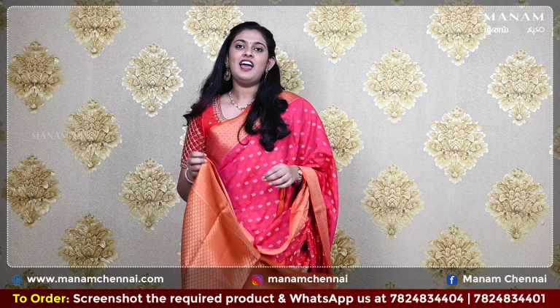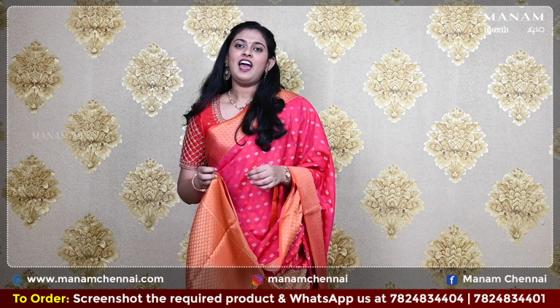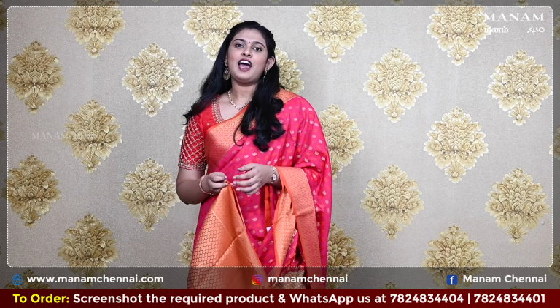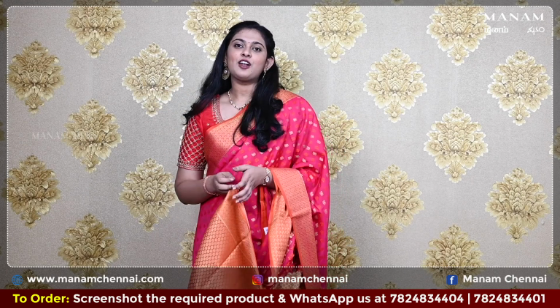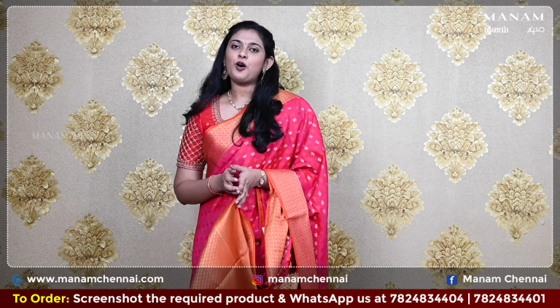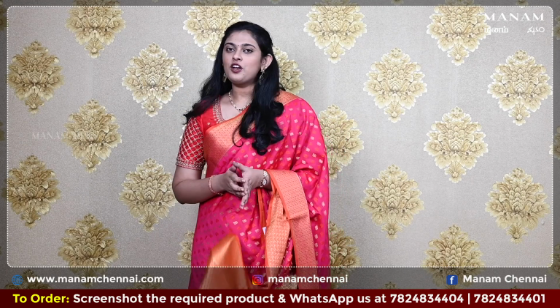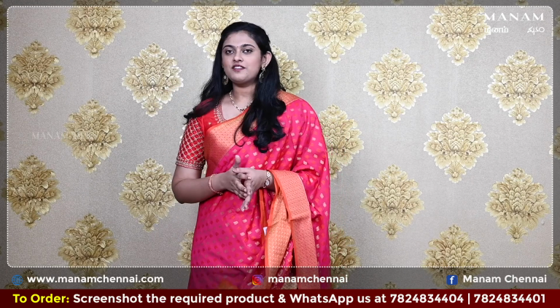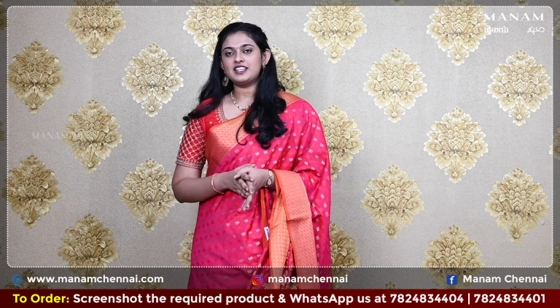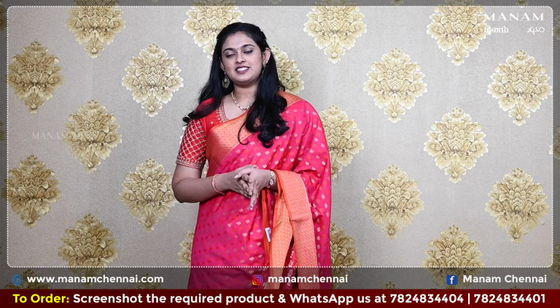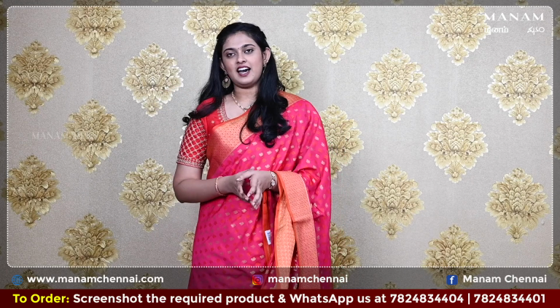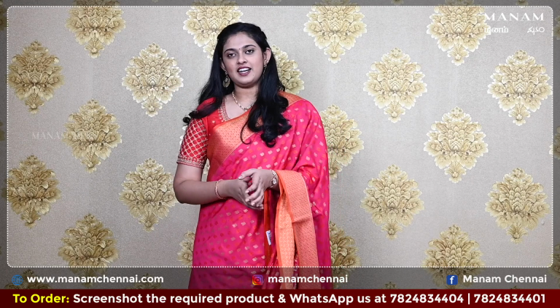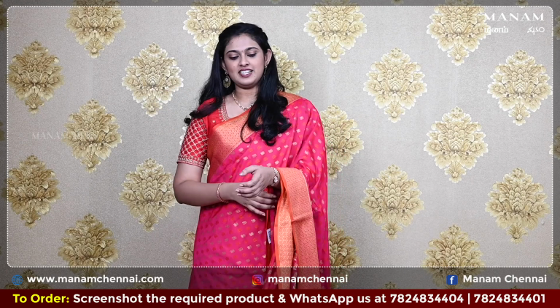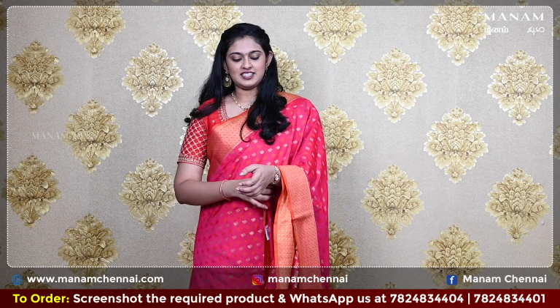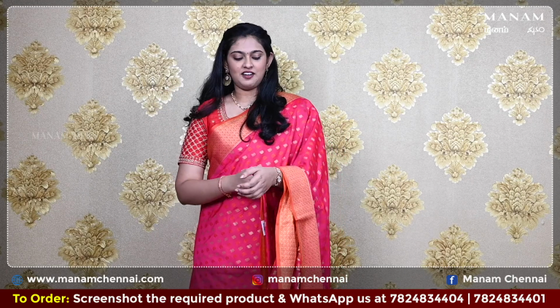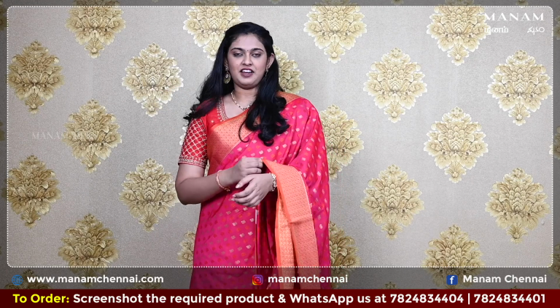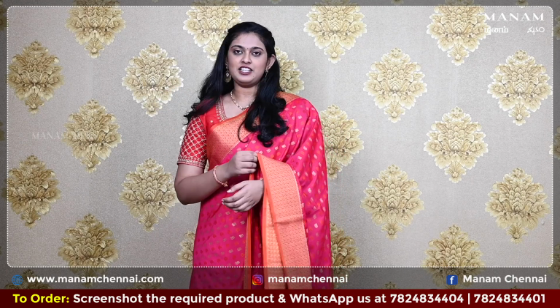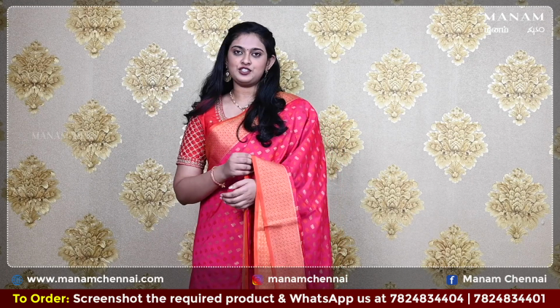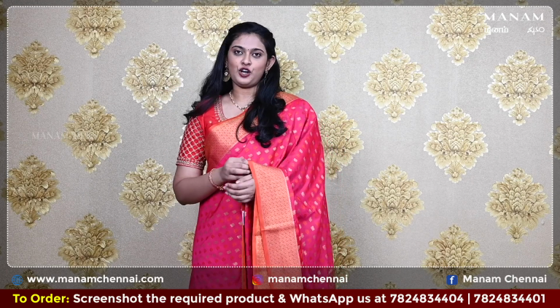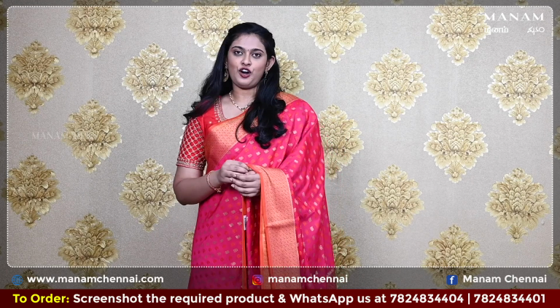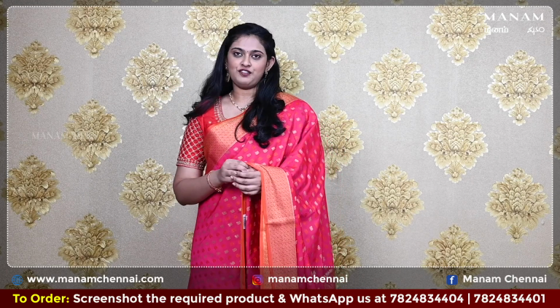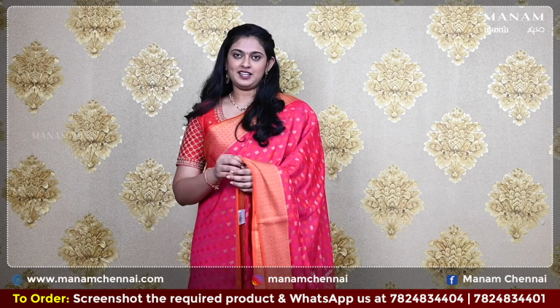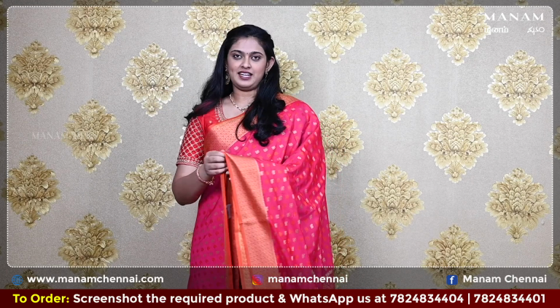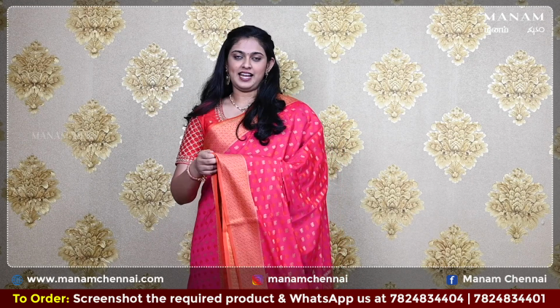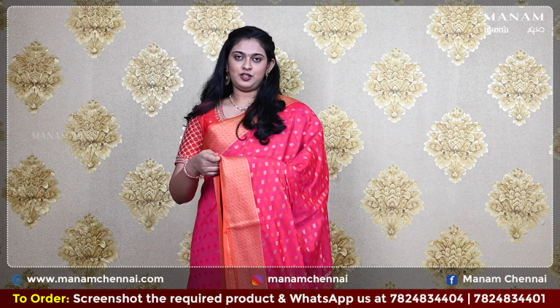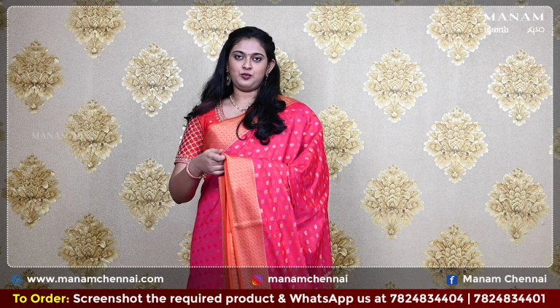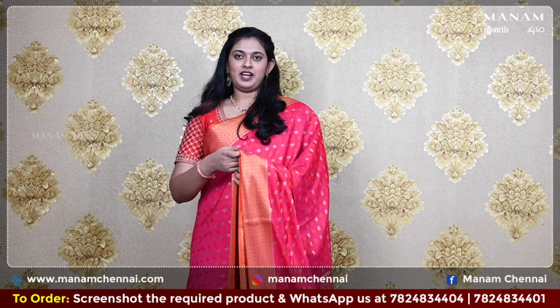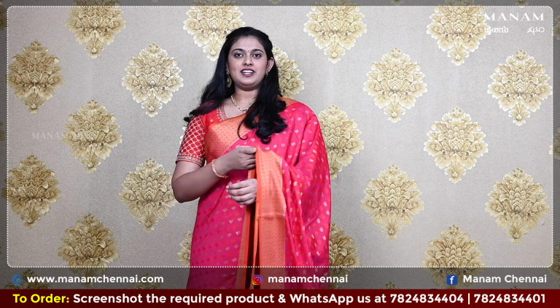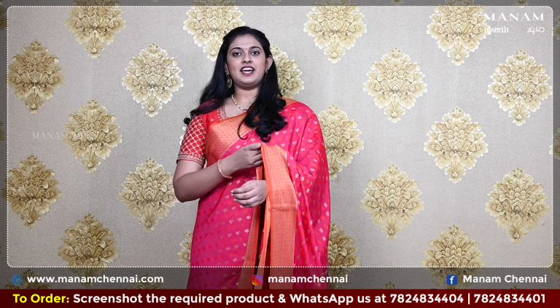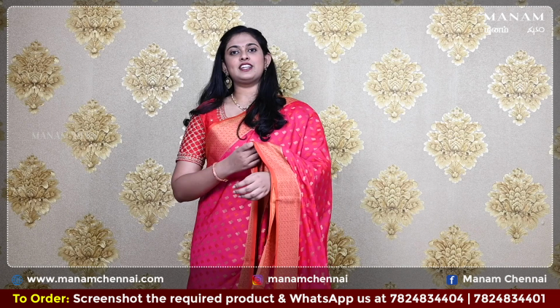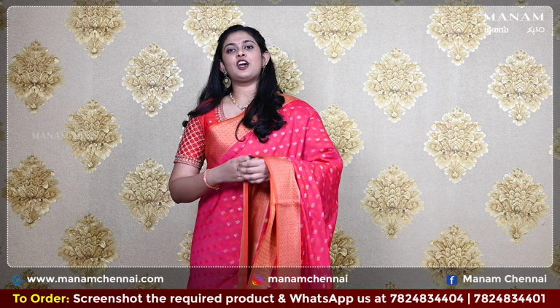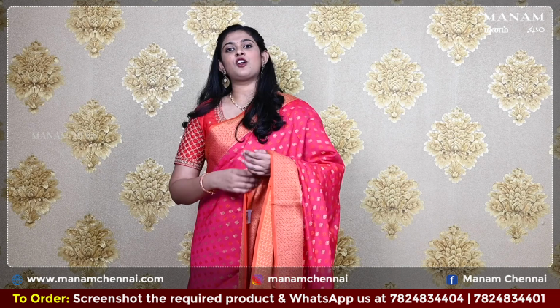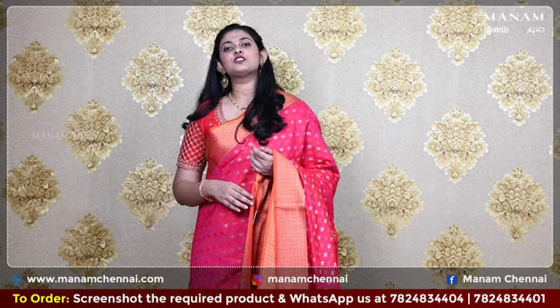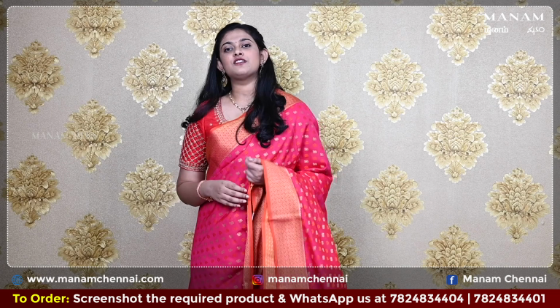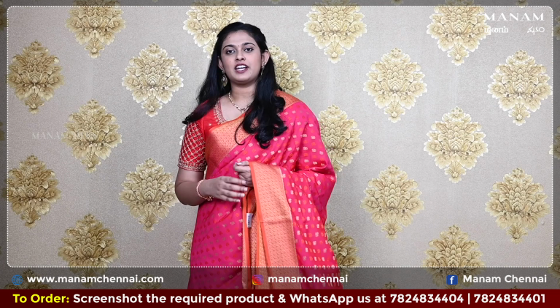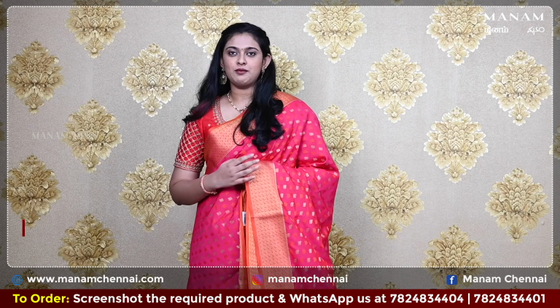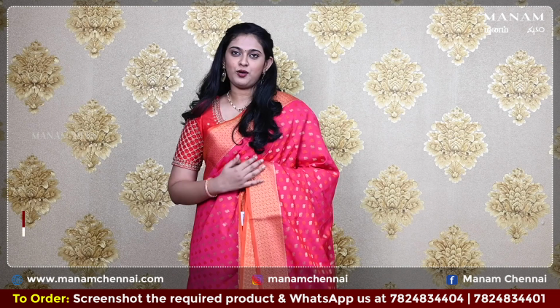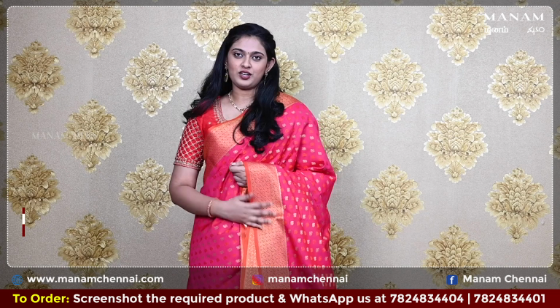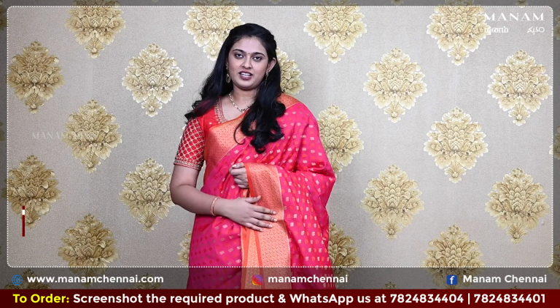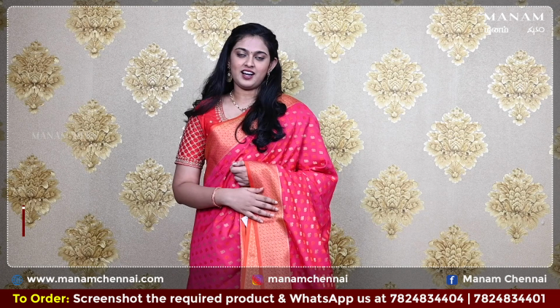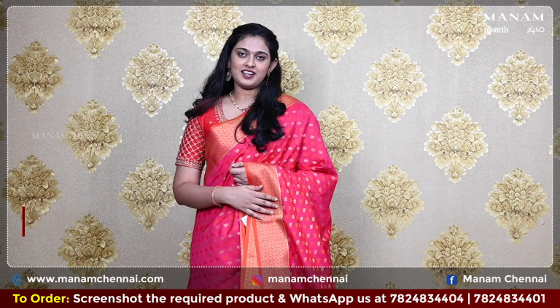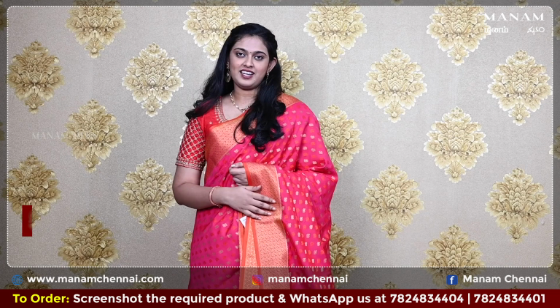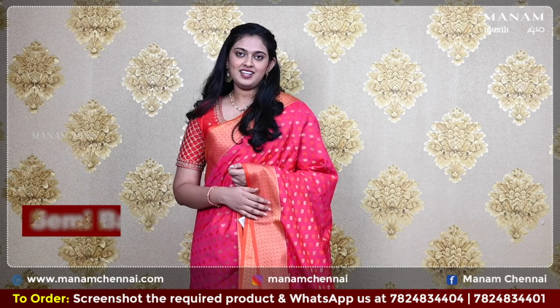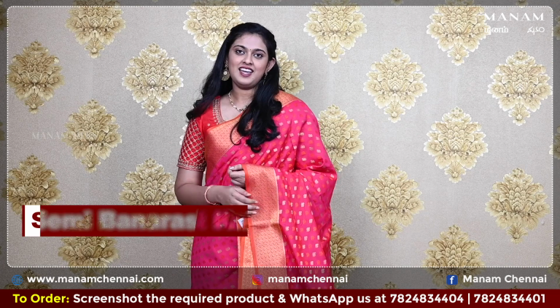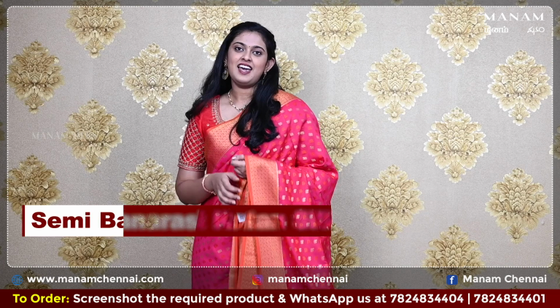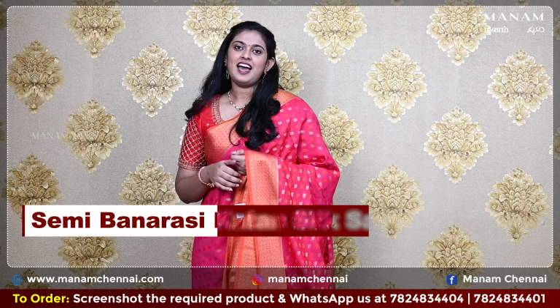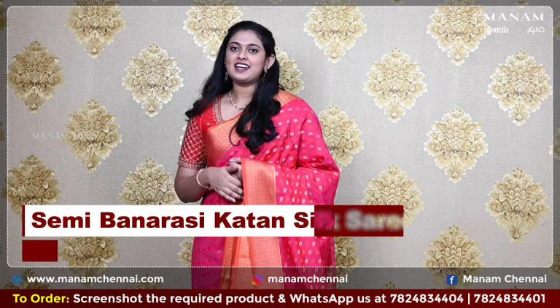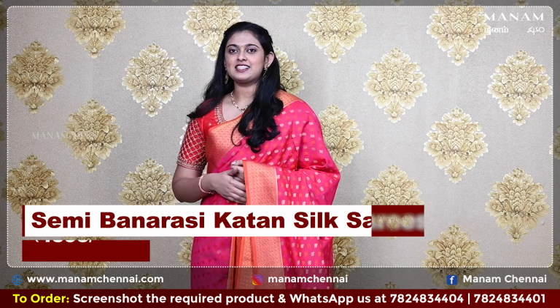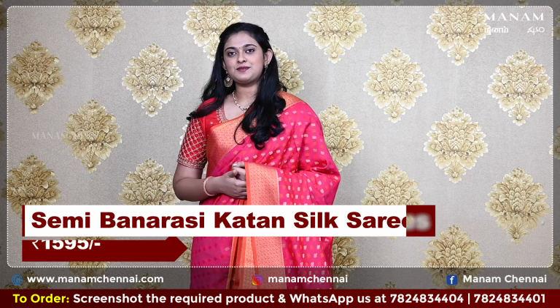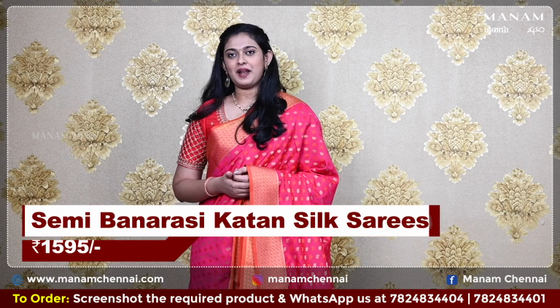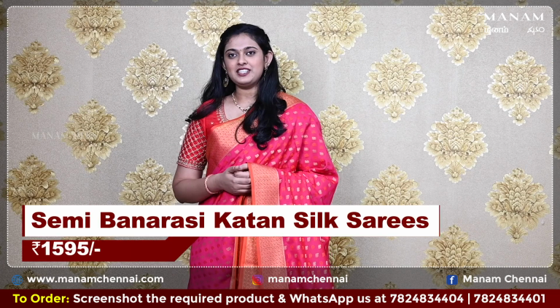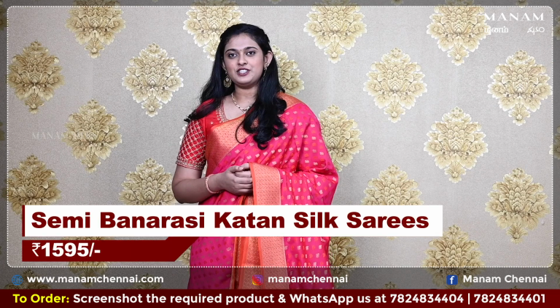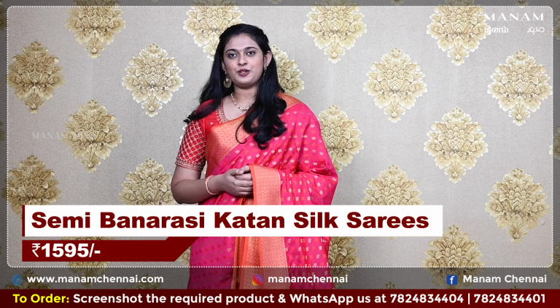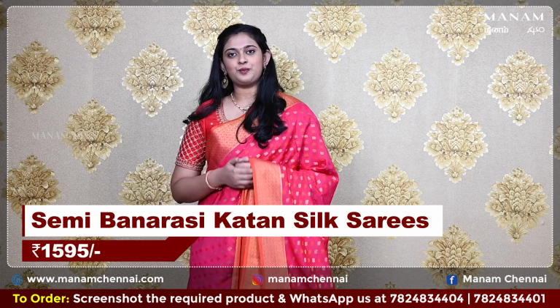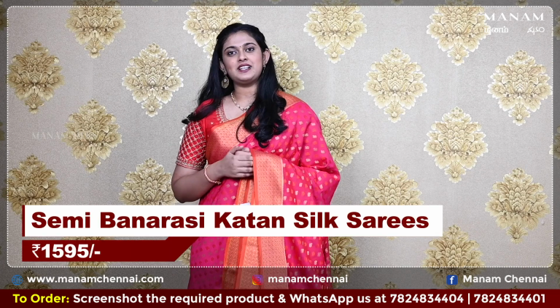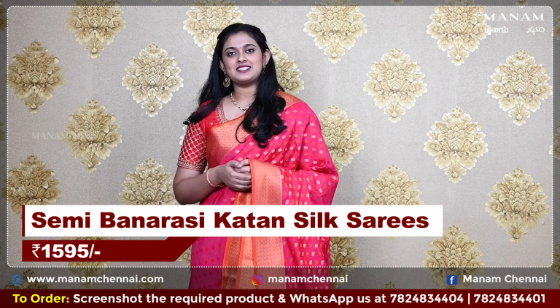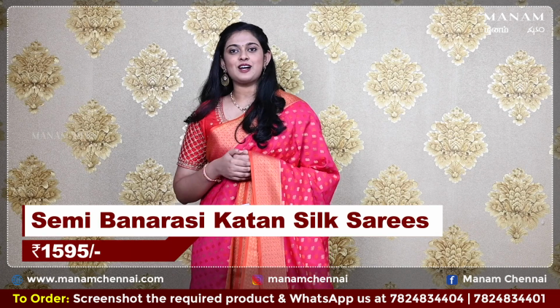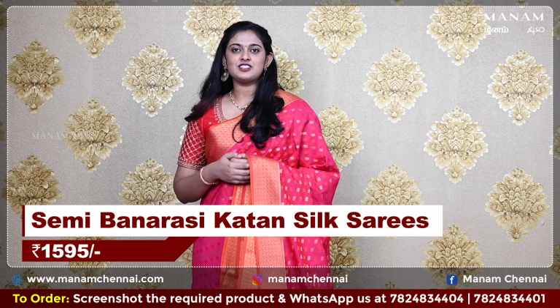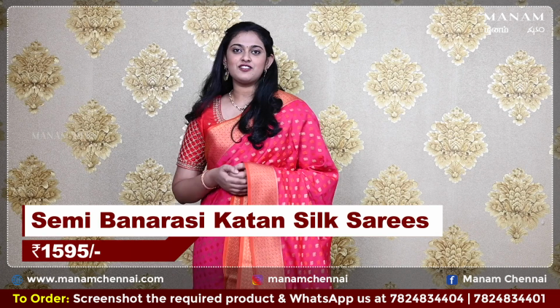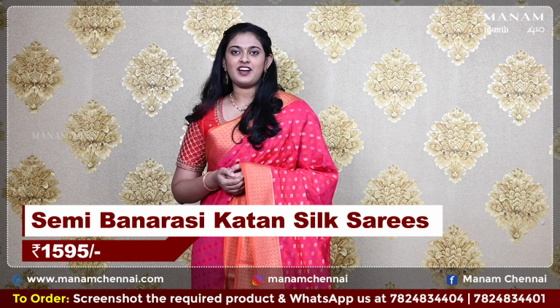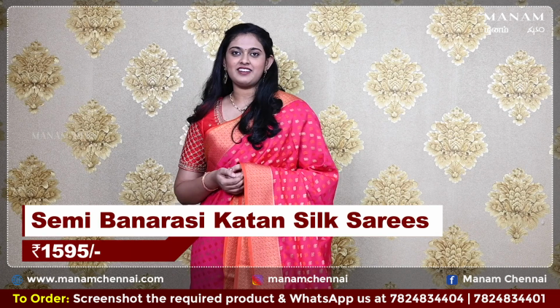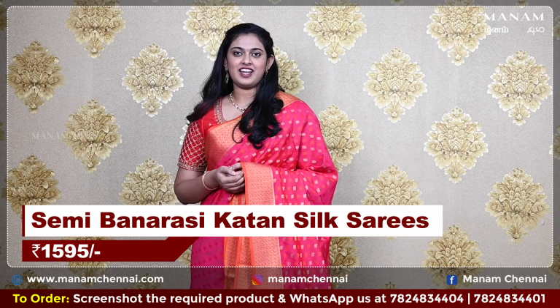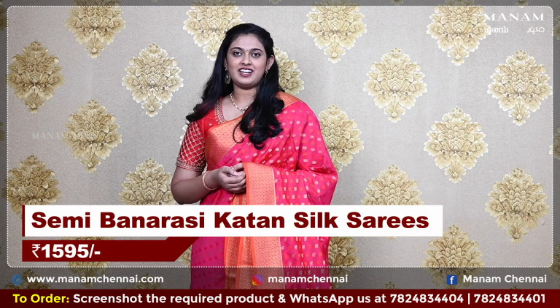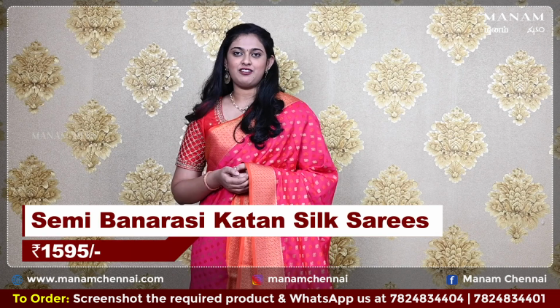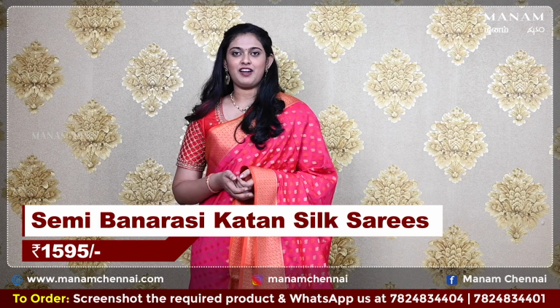All of these sarees are very soft and lightweight, and they are also very body-hugging. And it is priced at Rs. 1595 only.